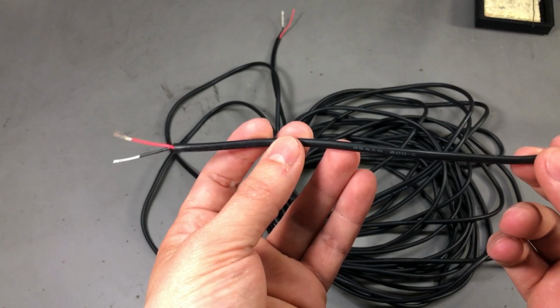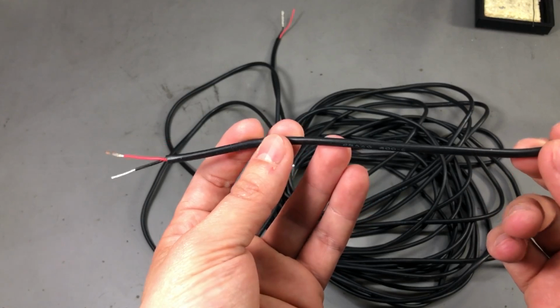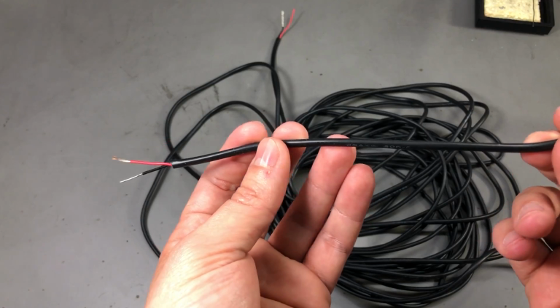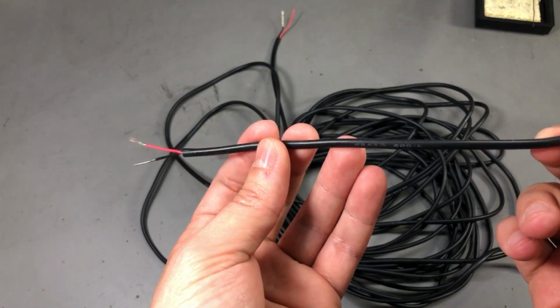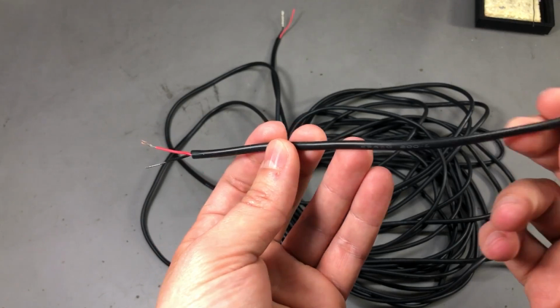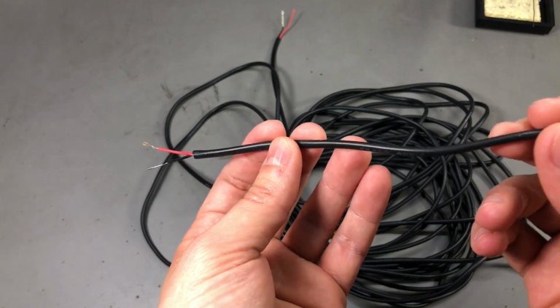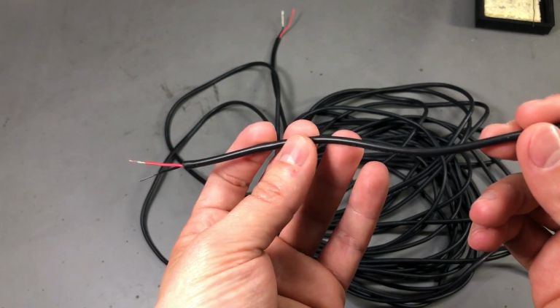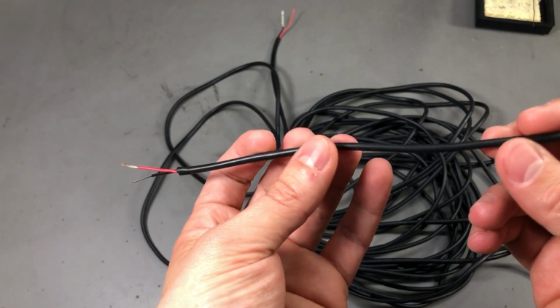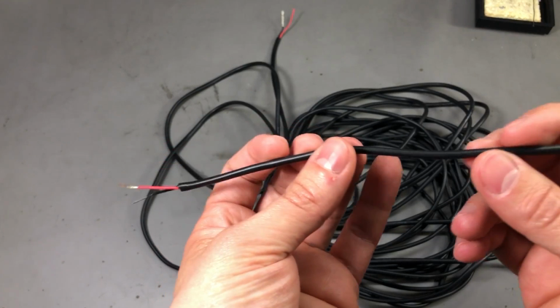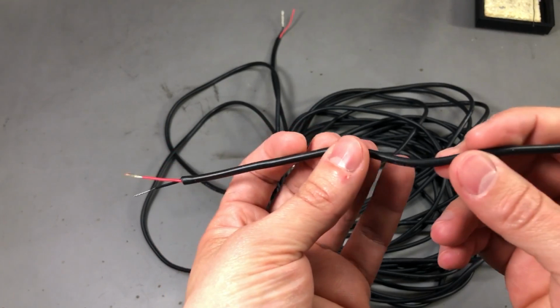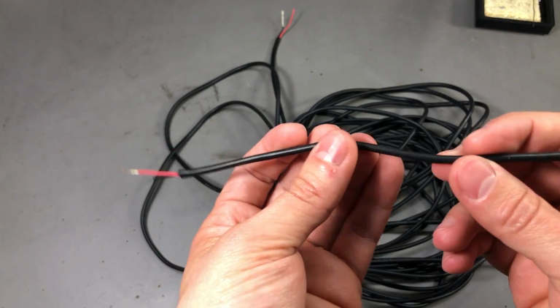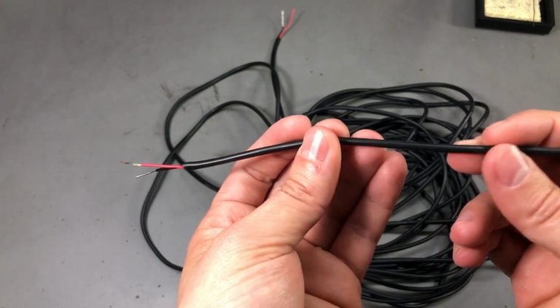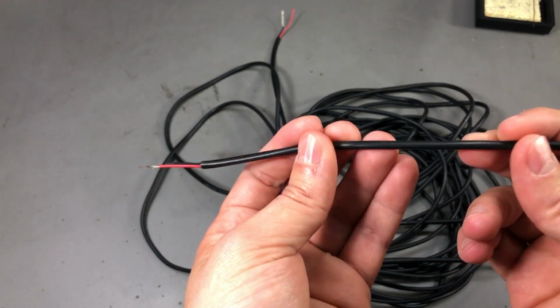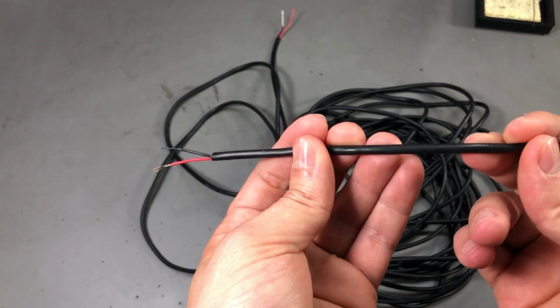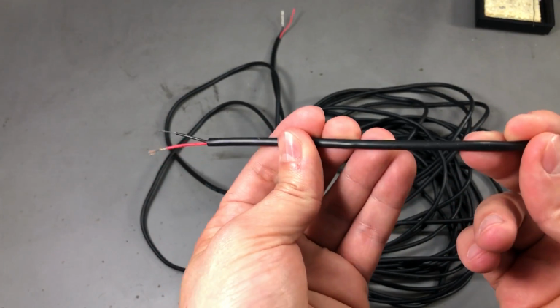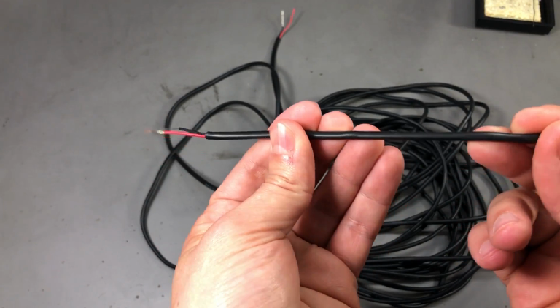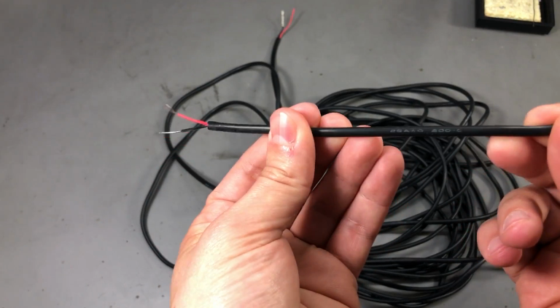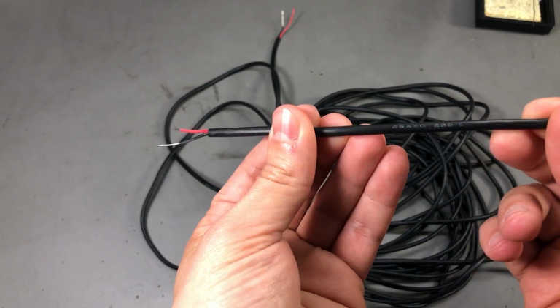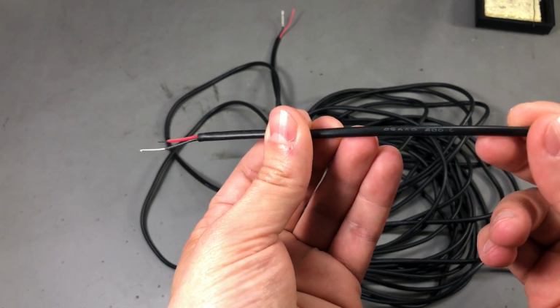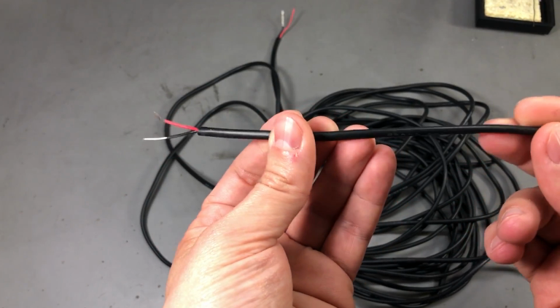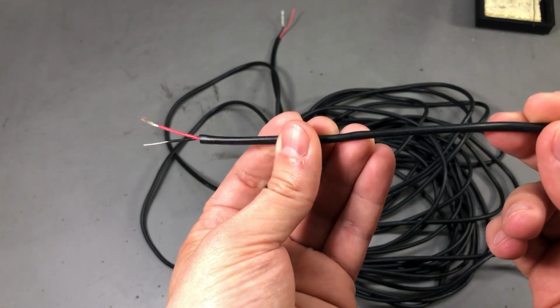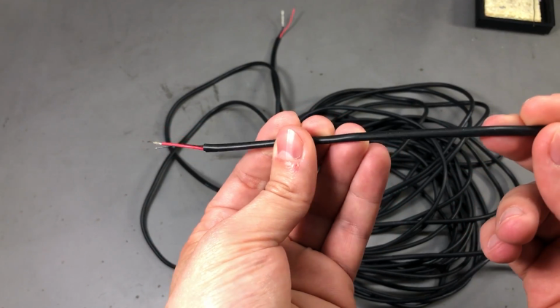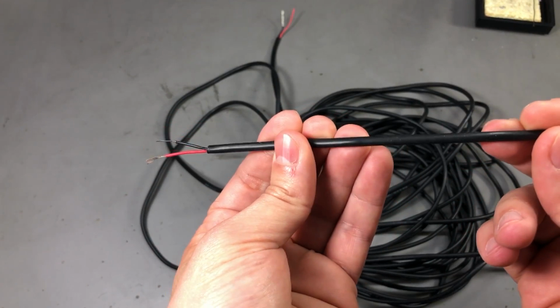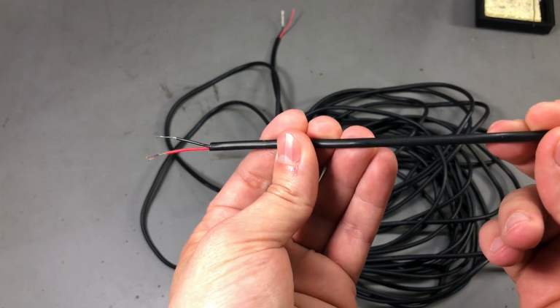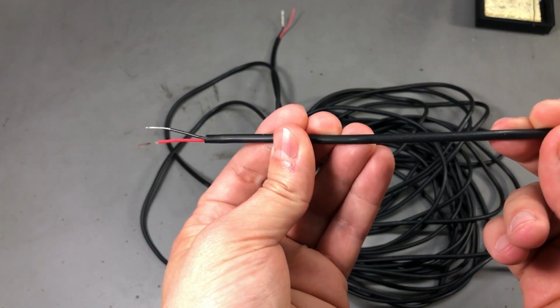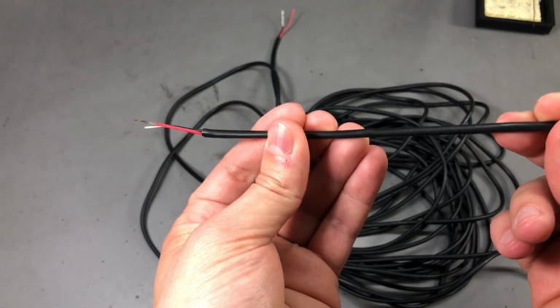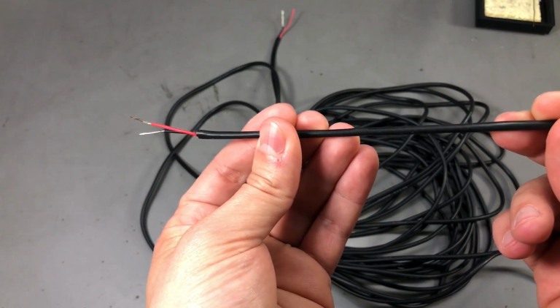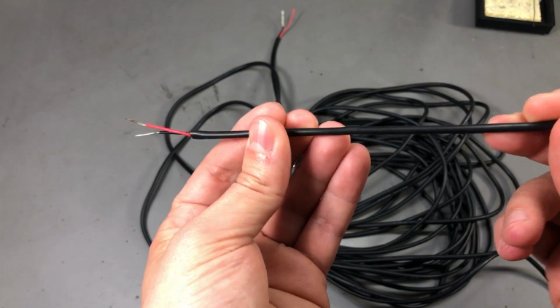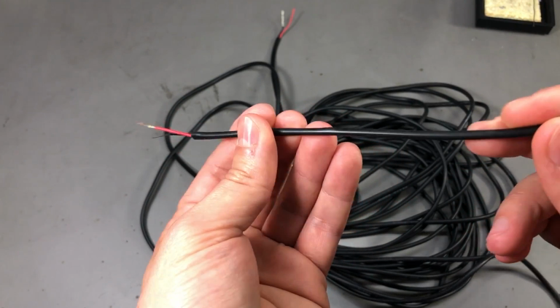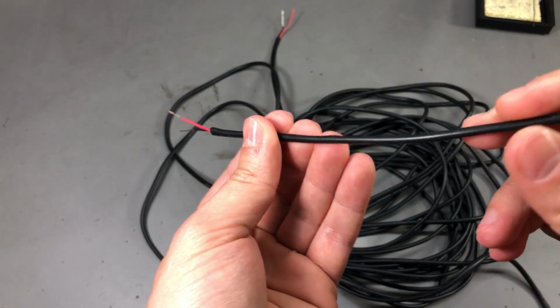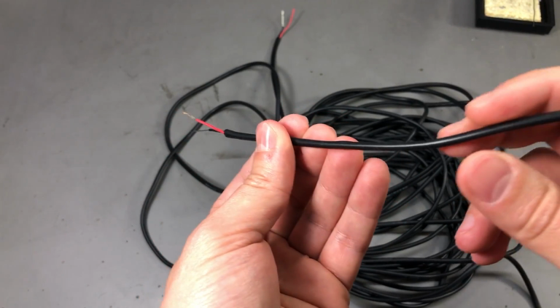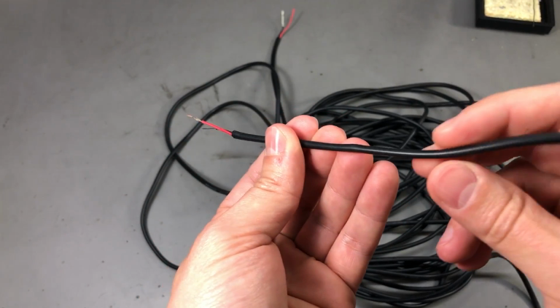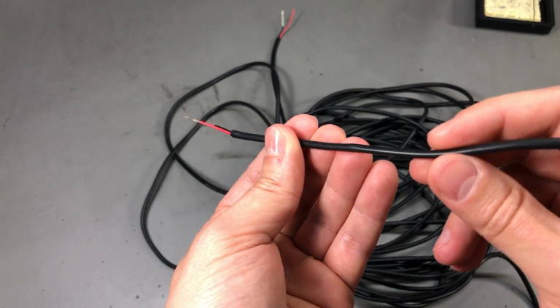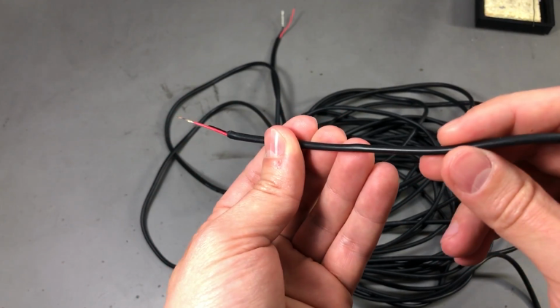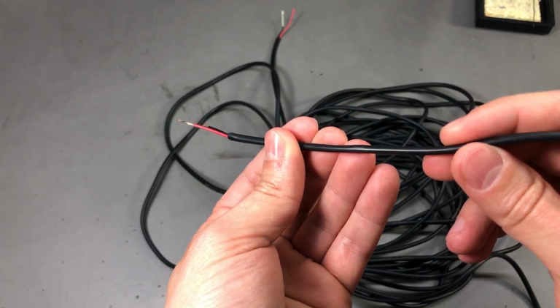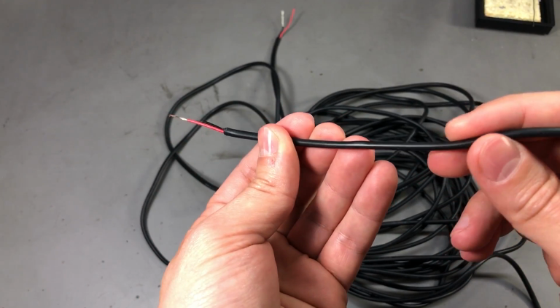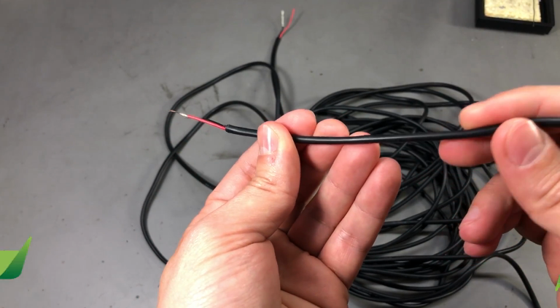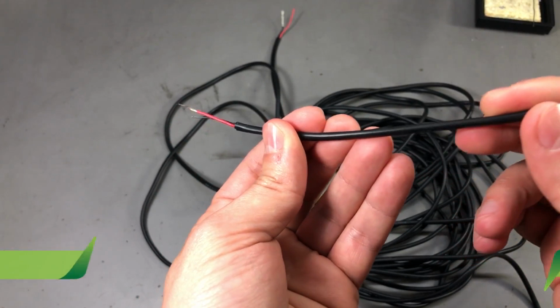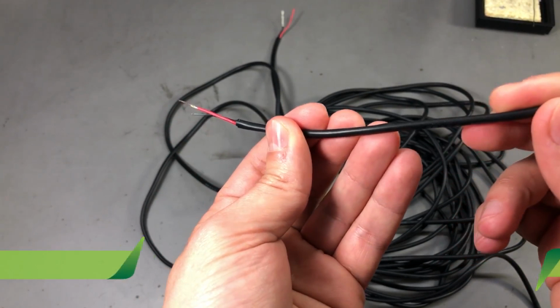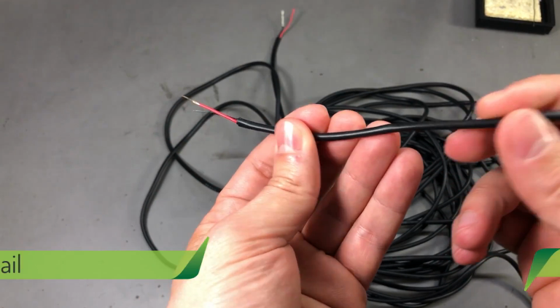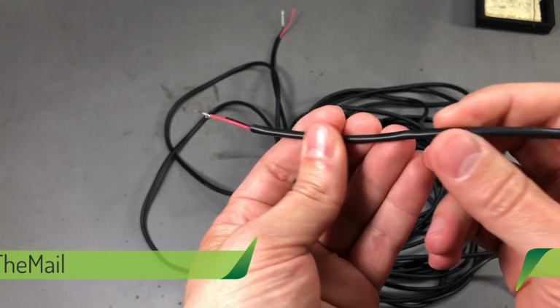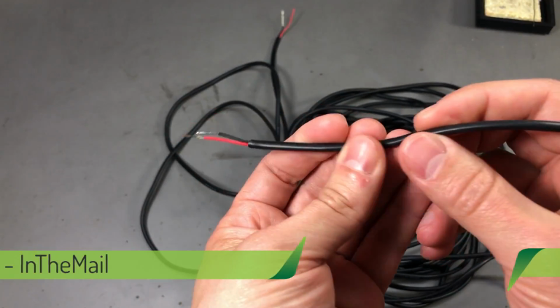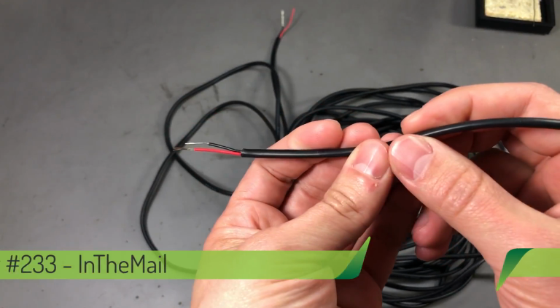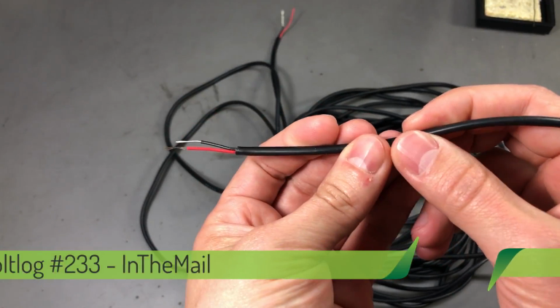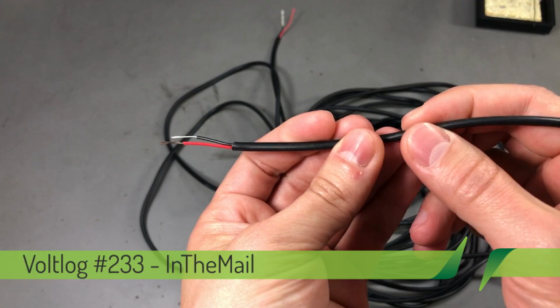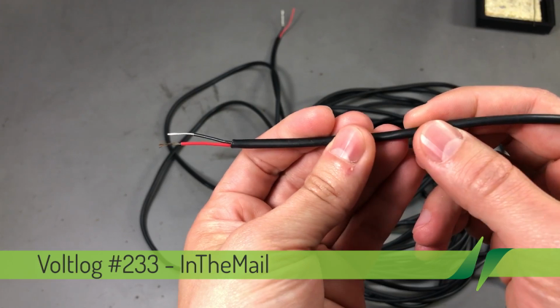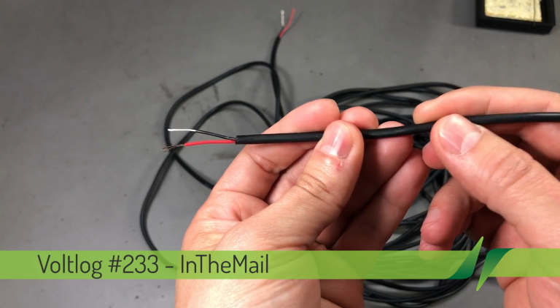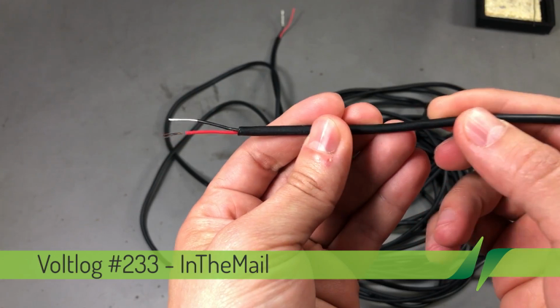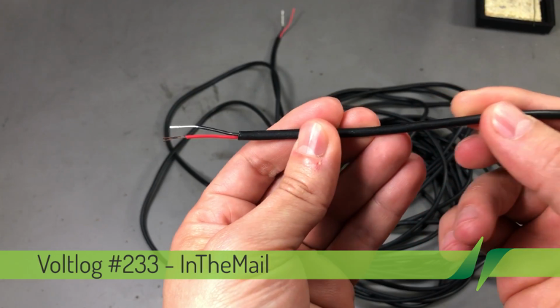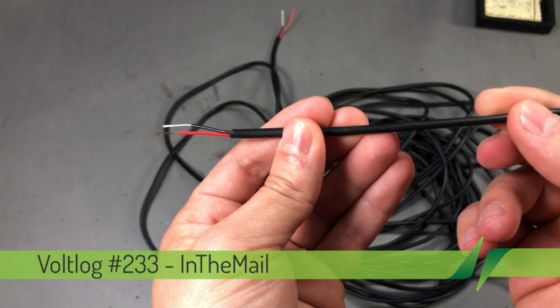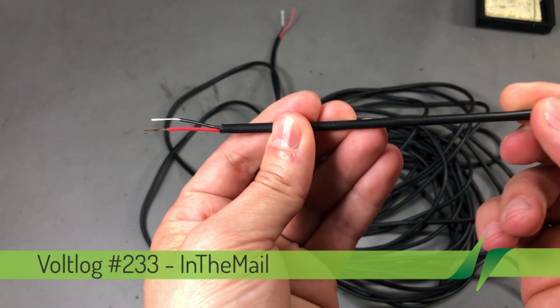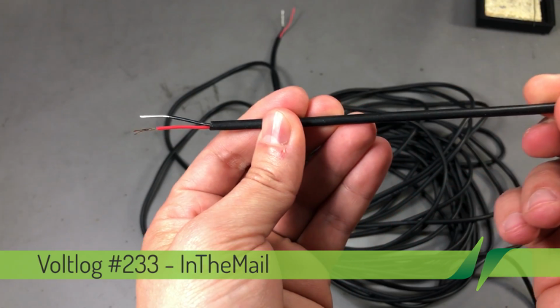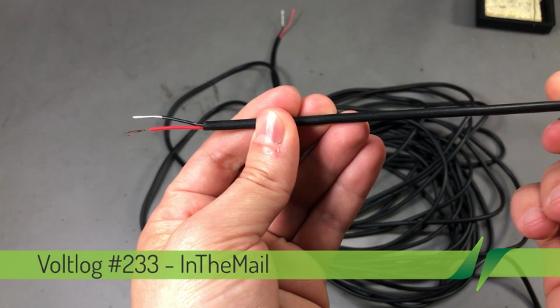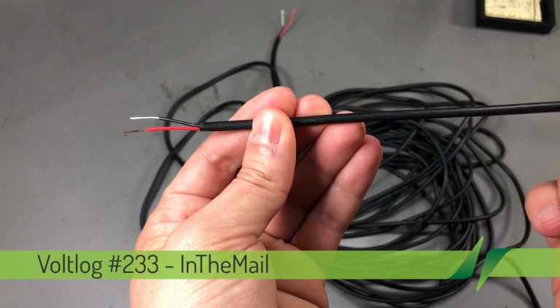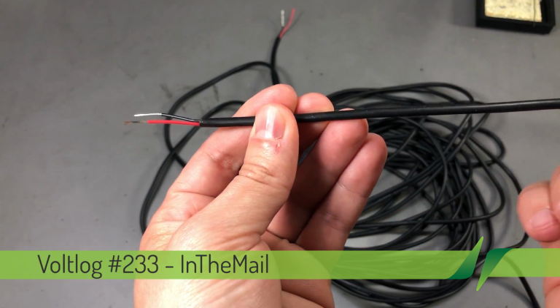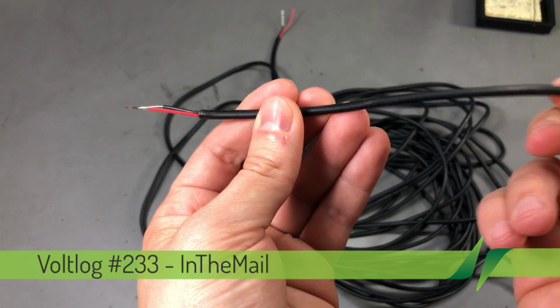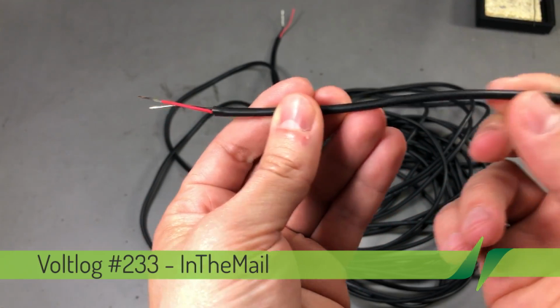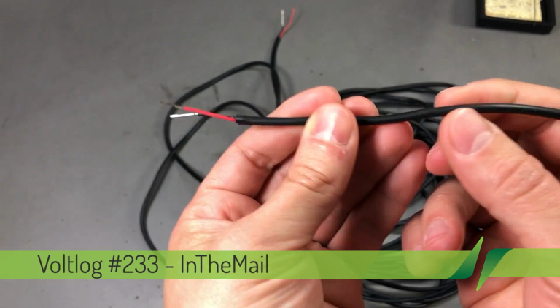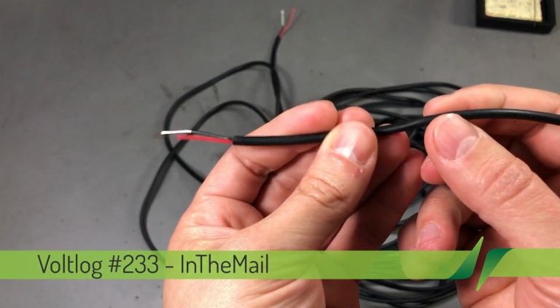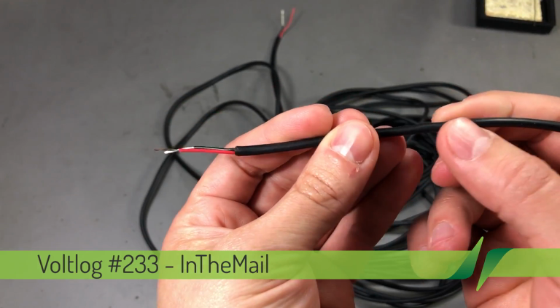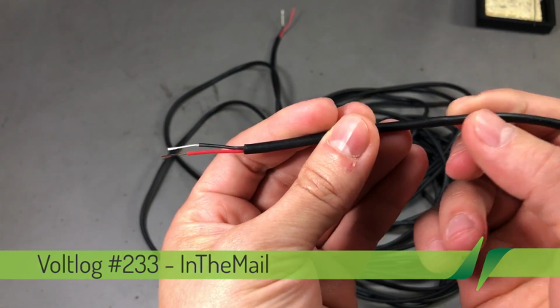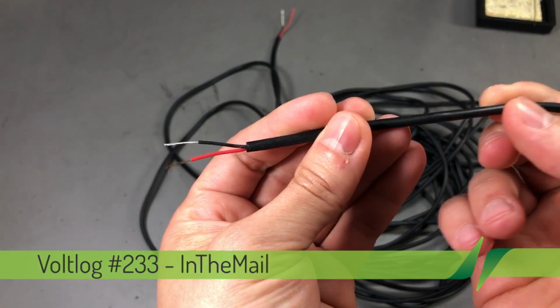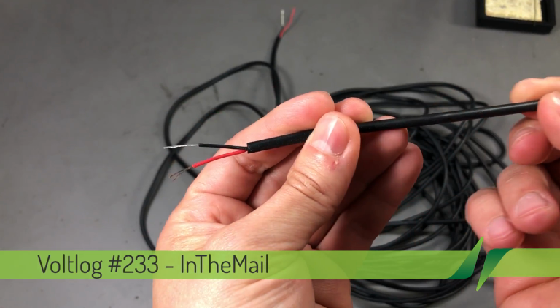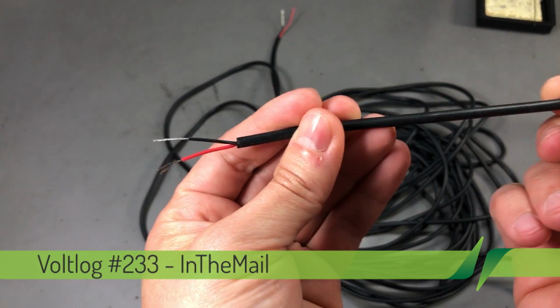Welcome to a new 'In the Mail', the series that will touch both your passion for electronics and your bank account at the same time.